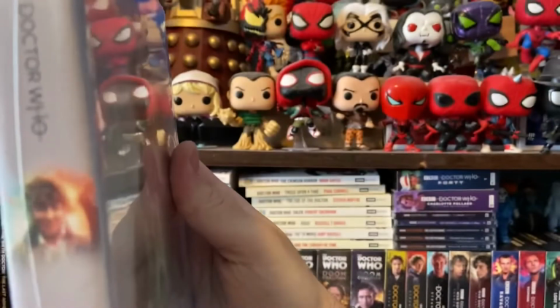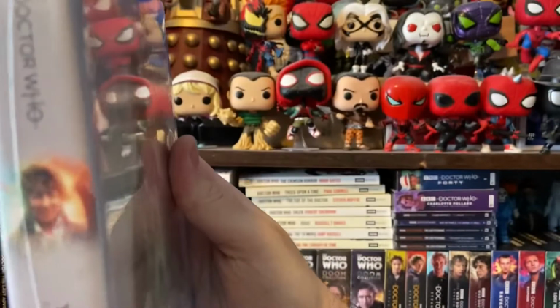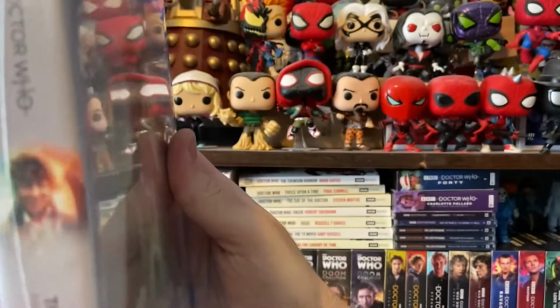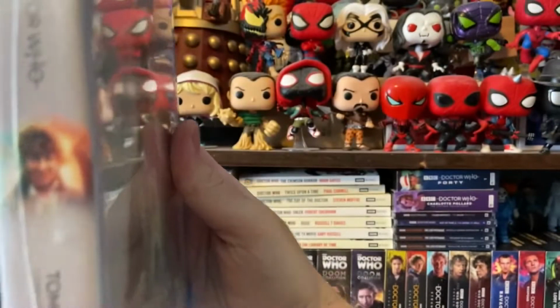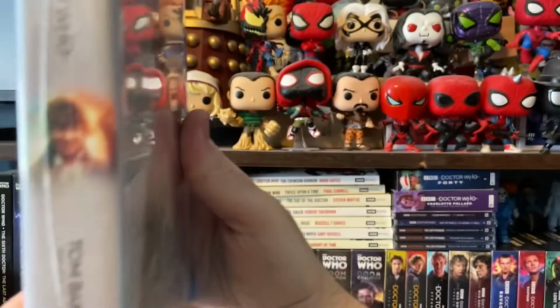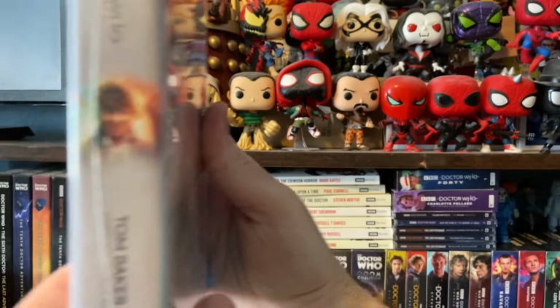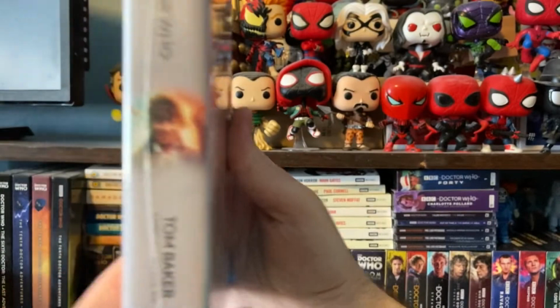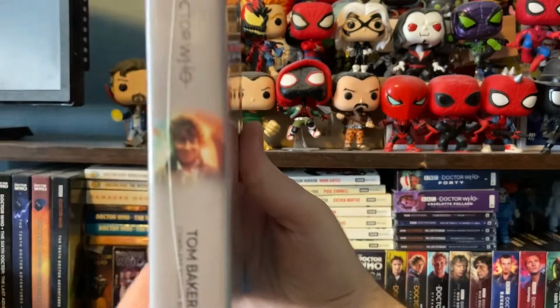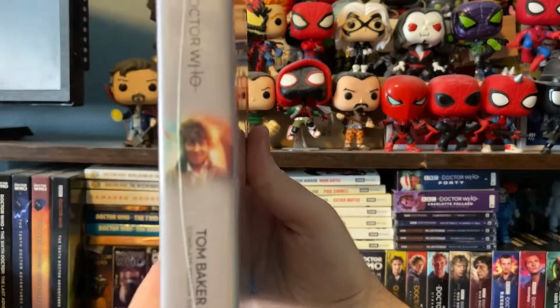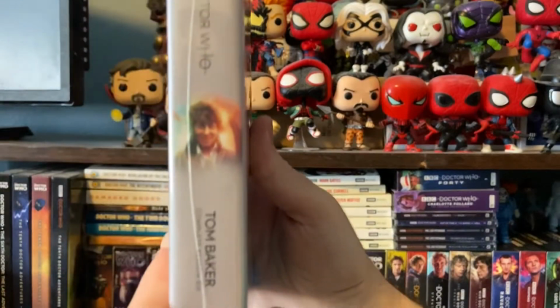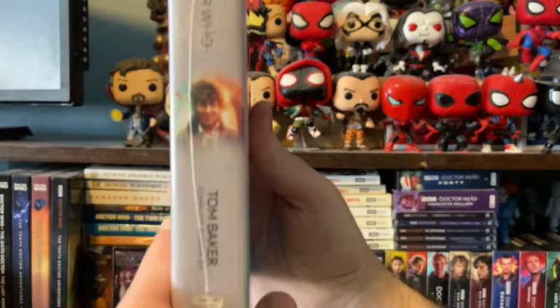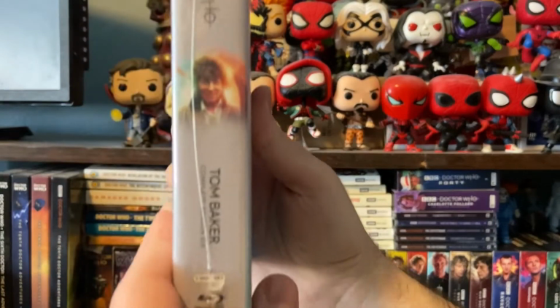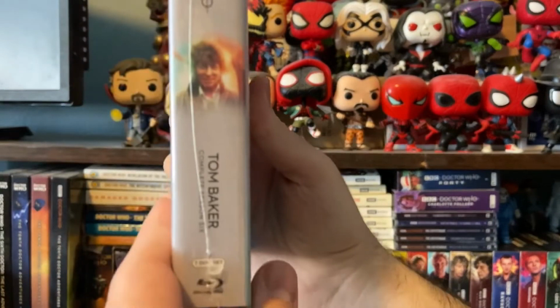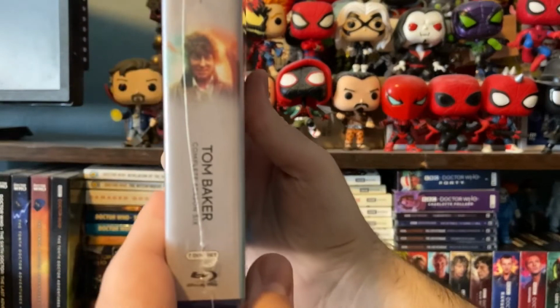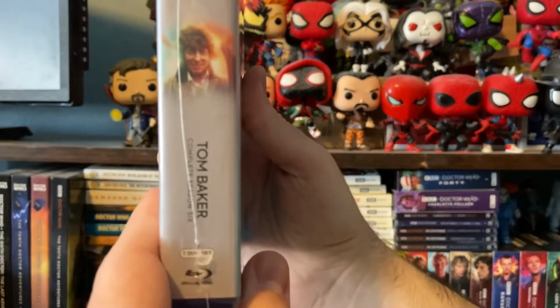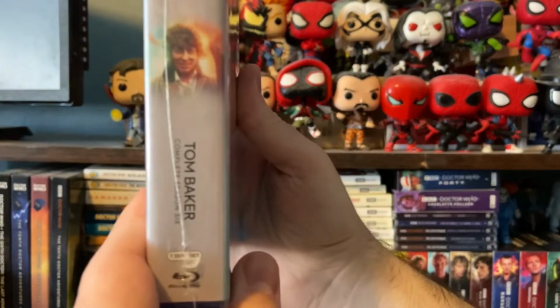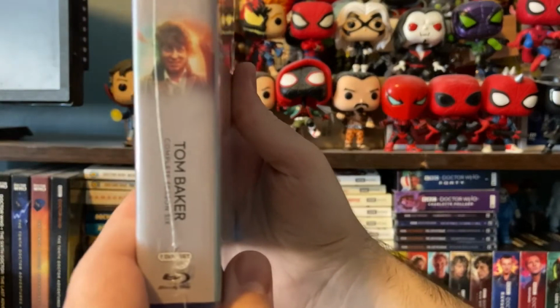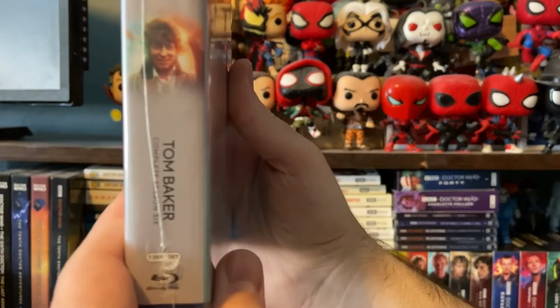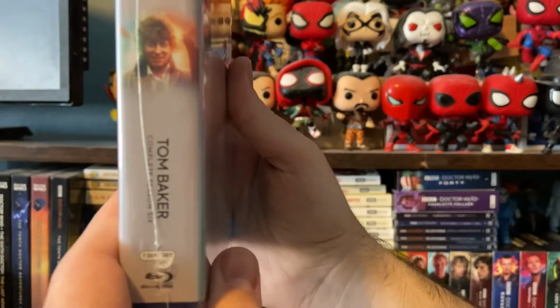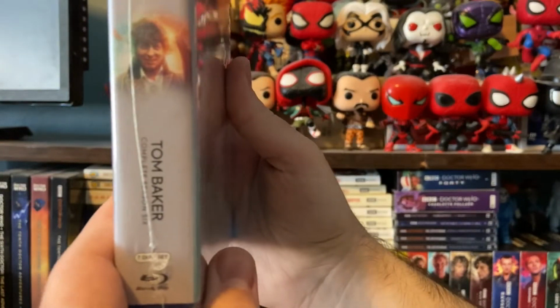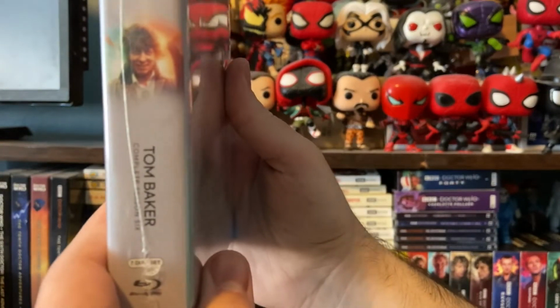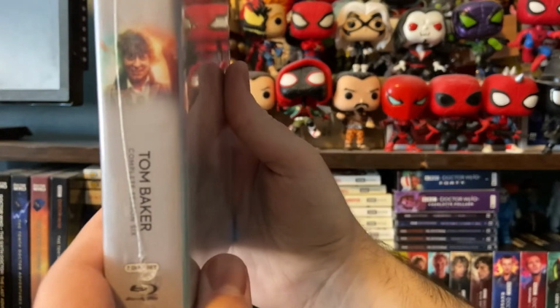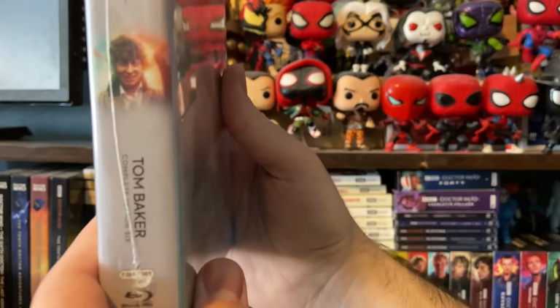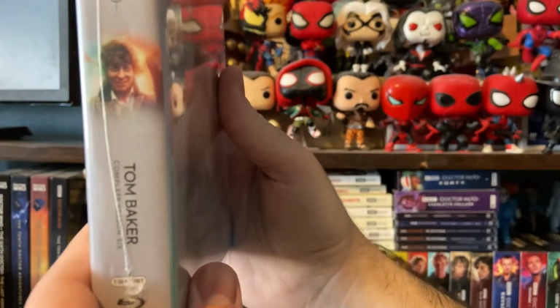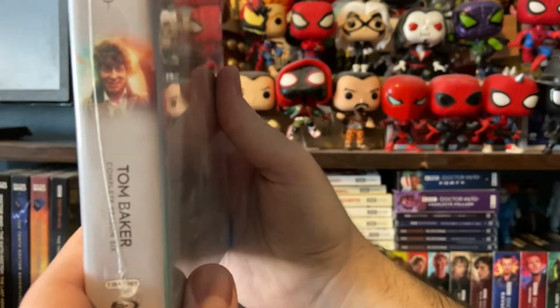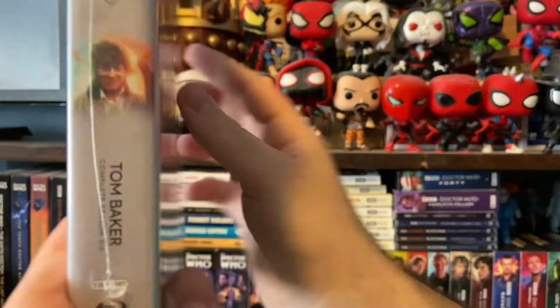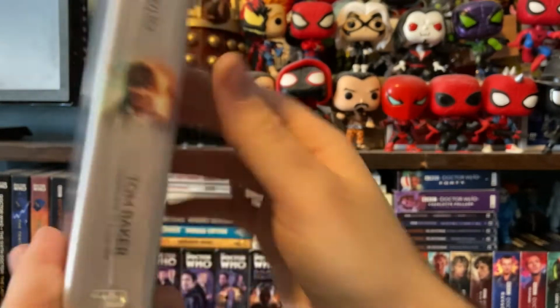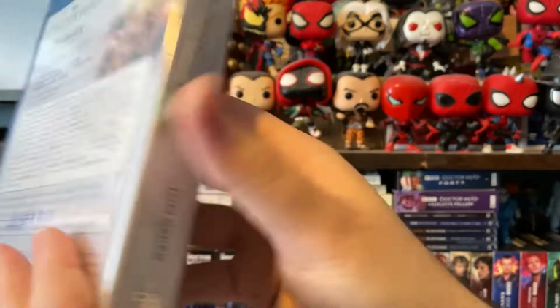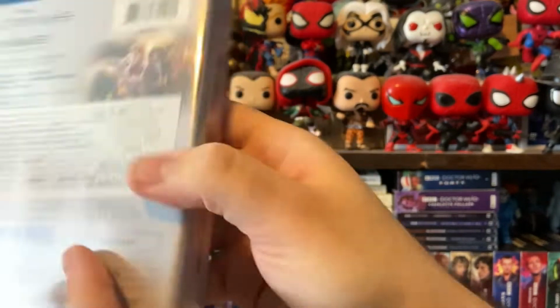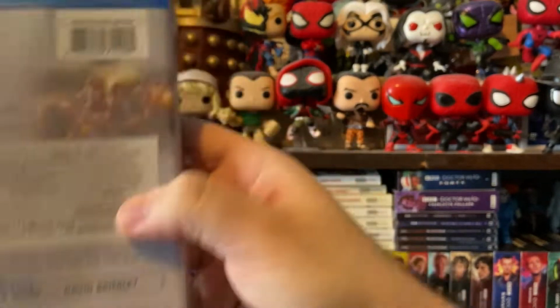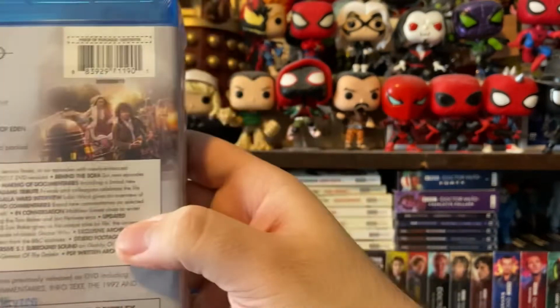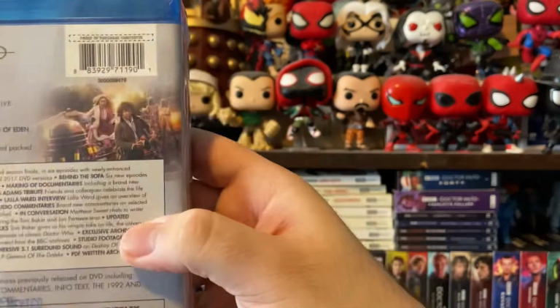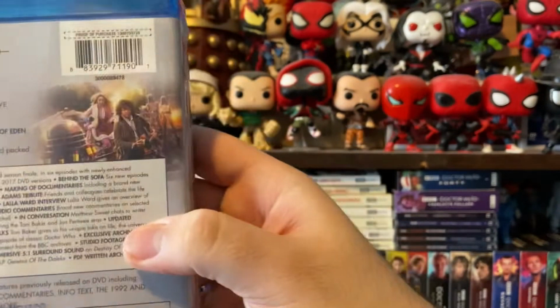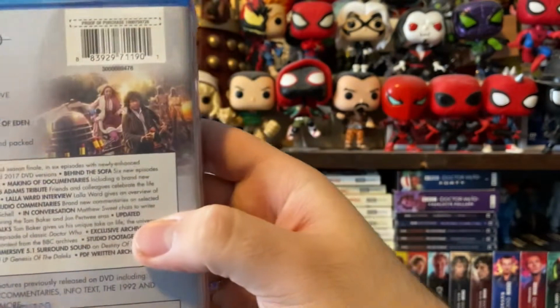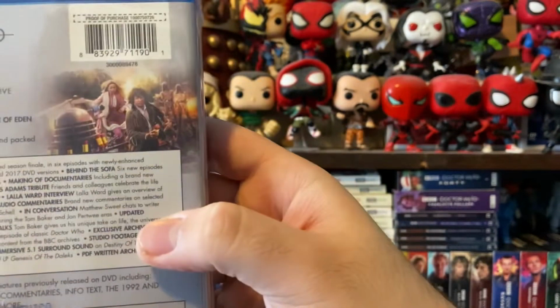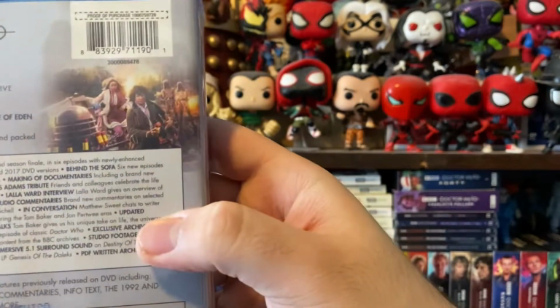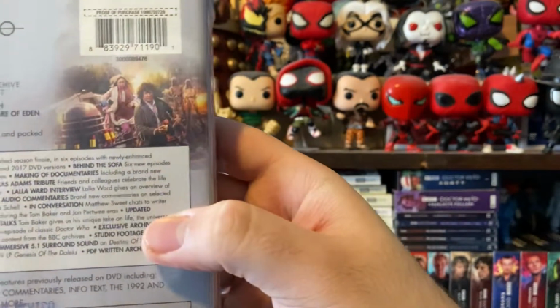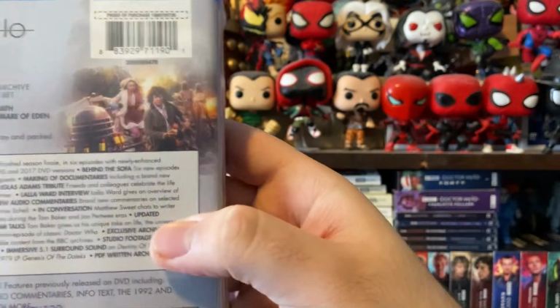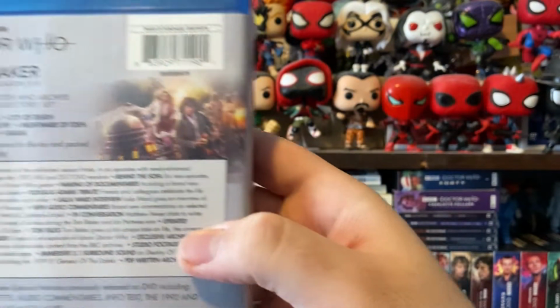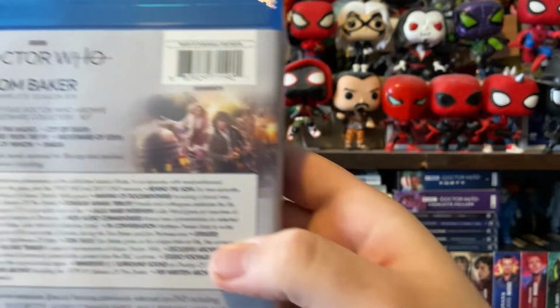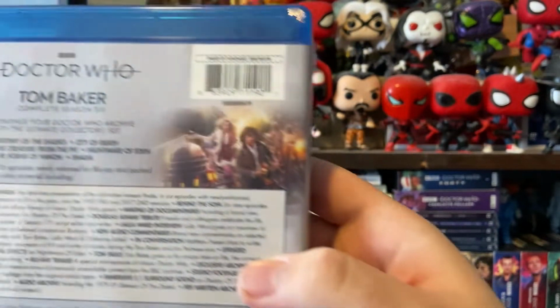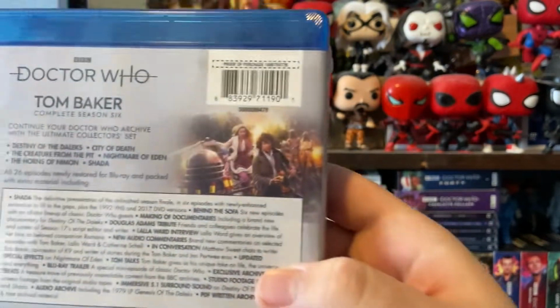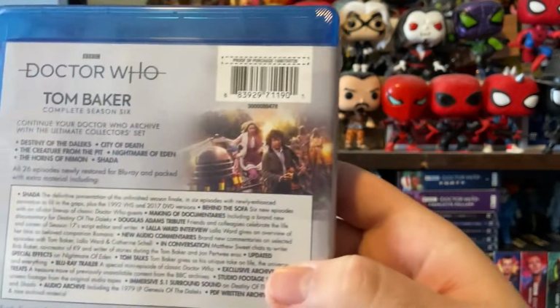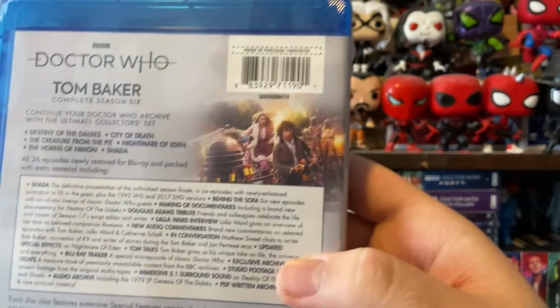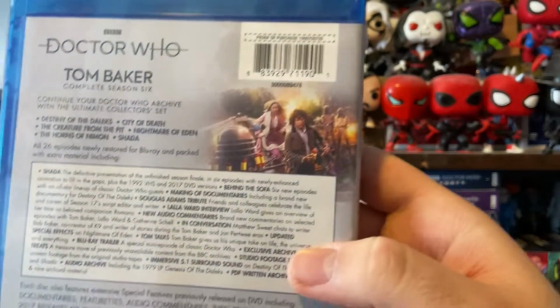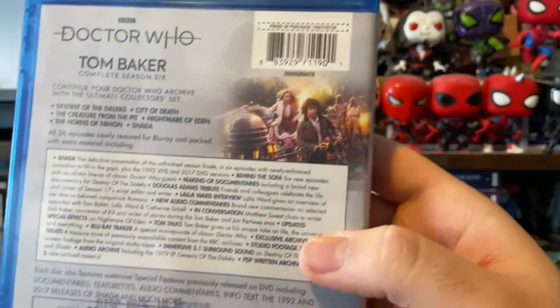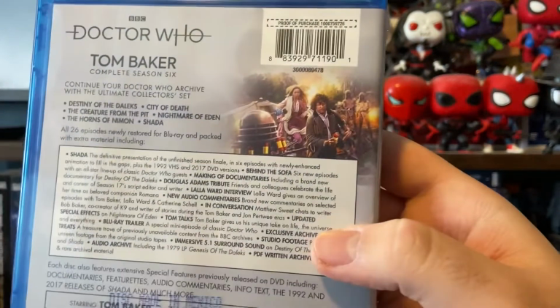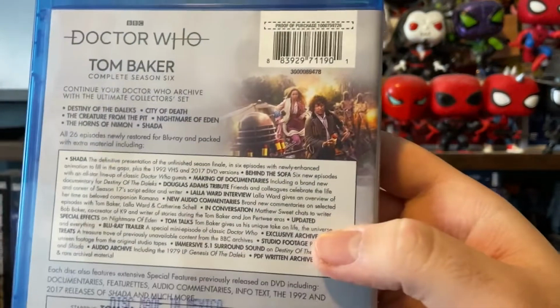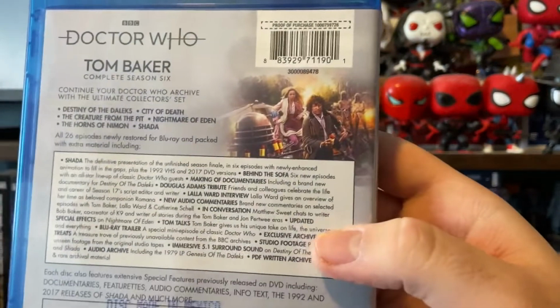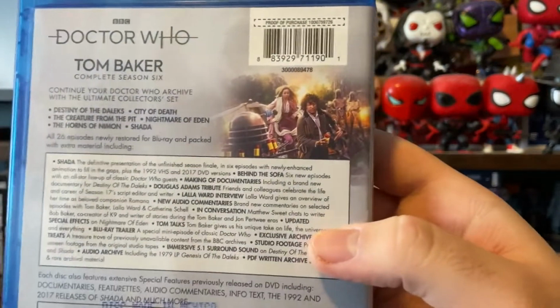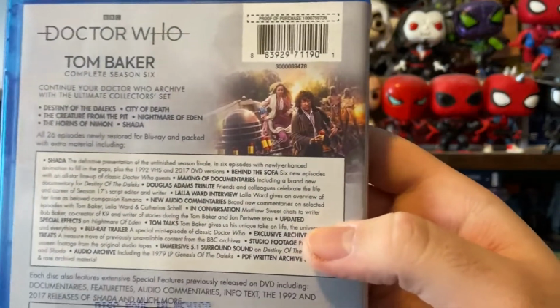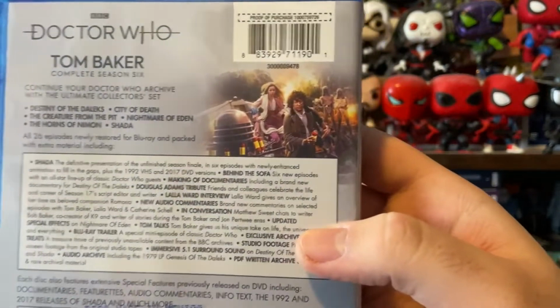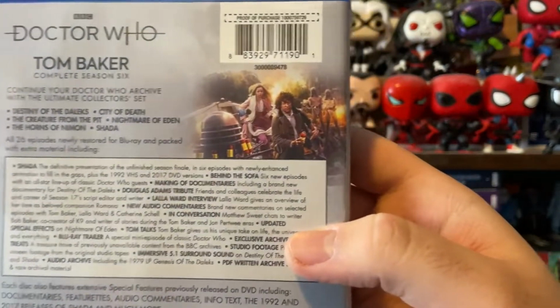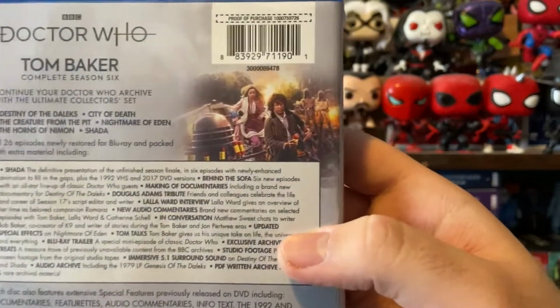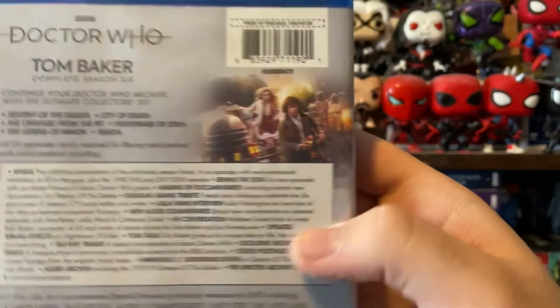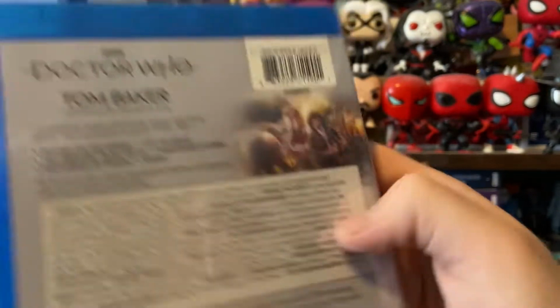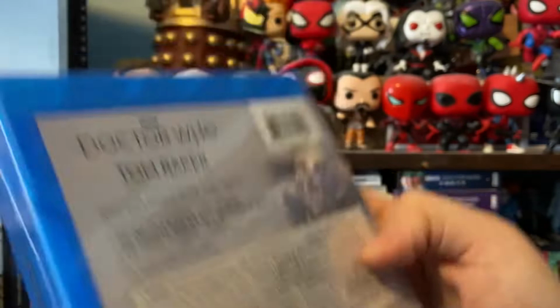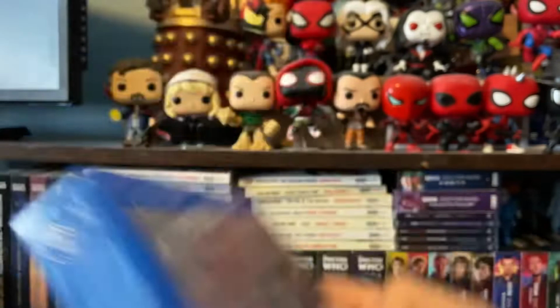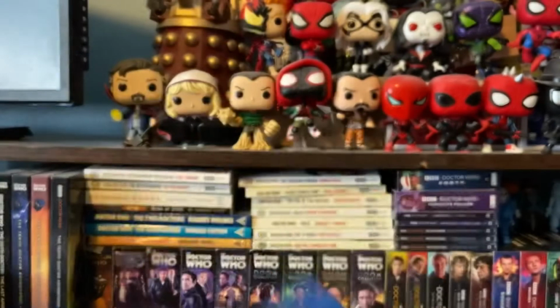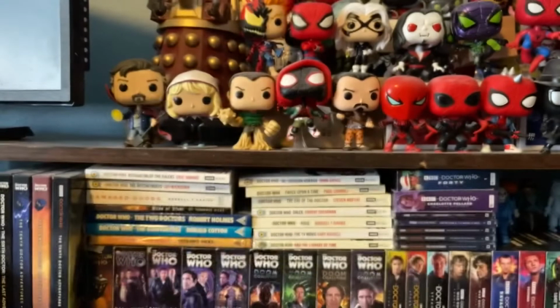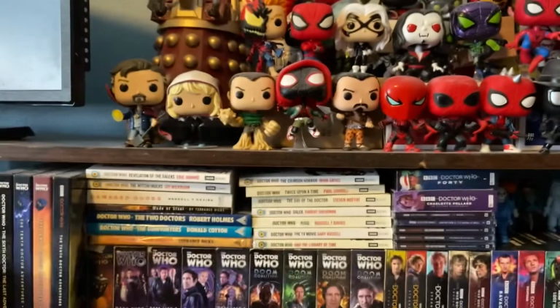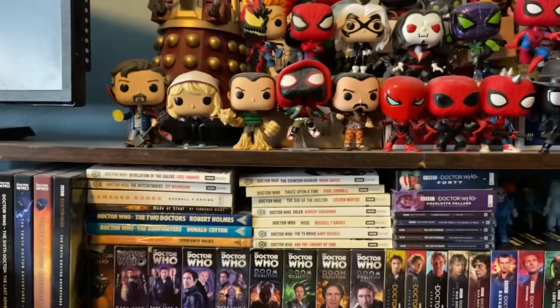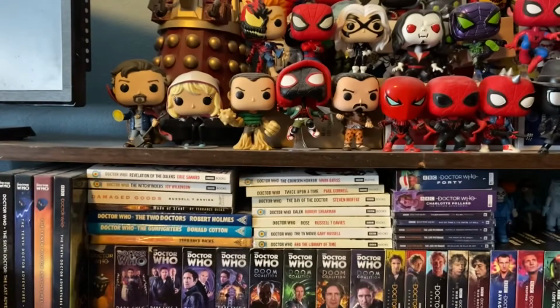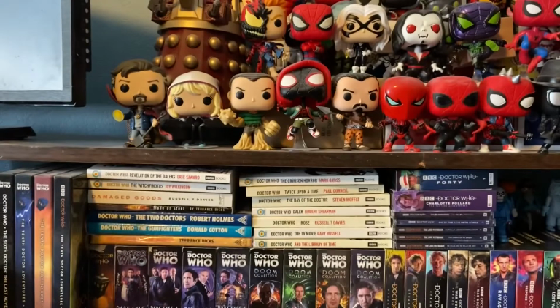There's a look at the side of the packaging and the back. Let's open this up.